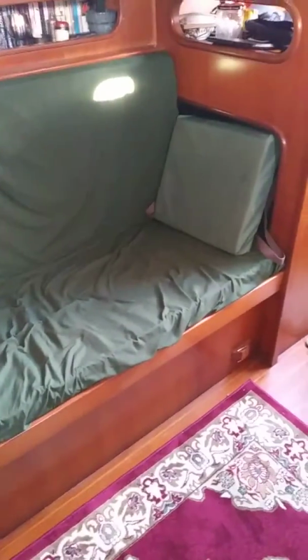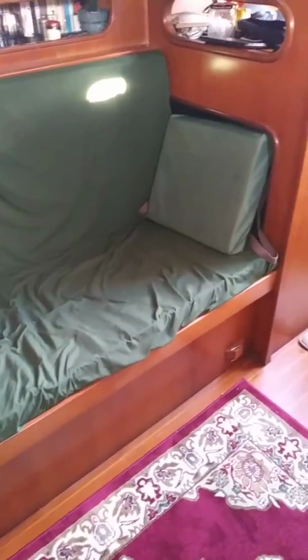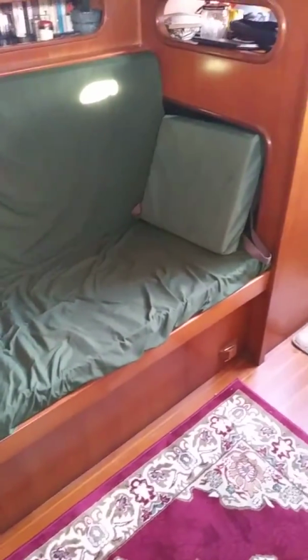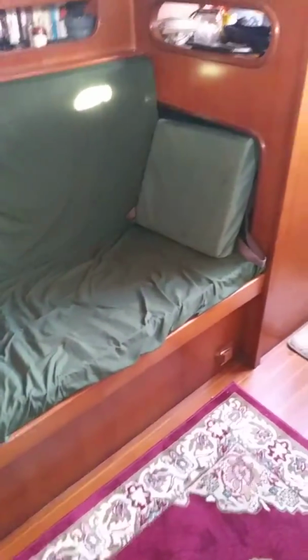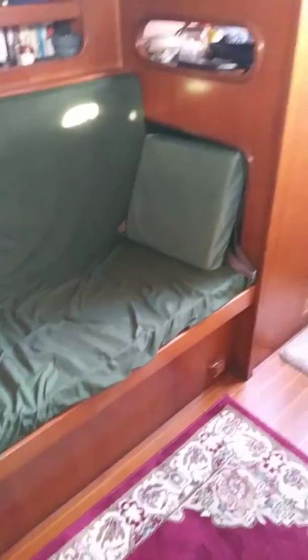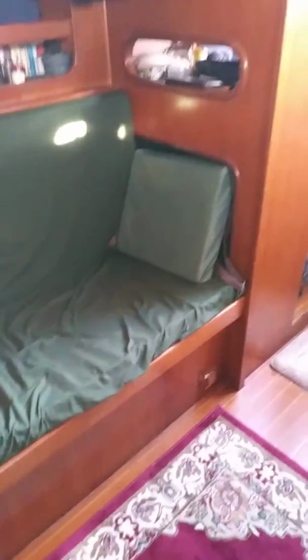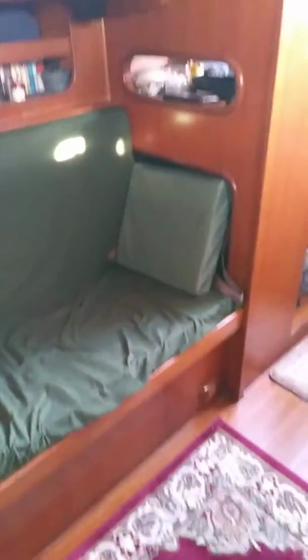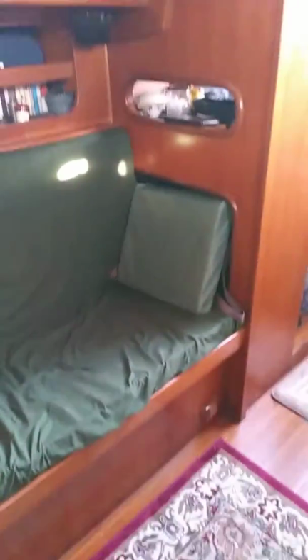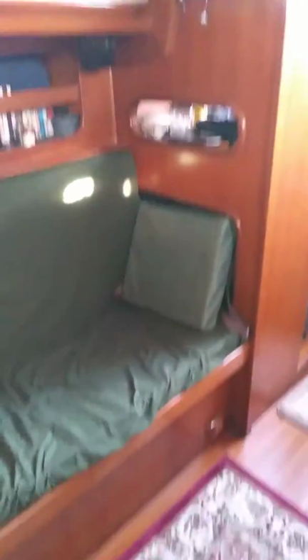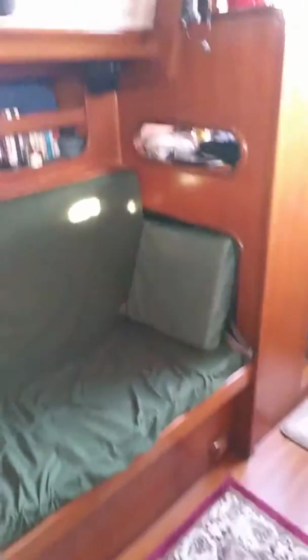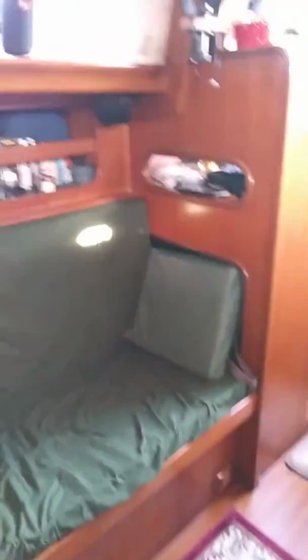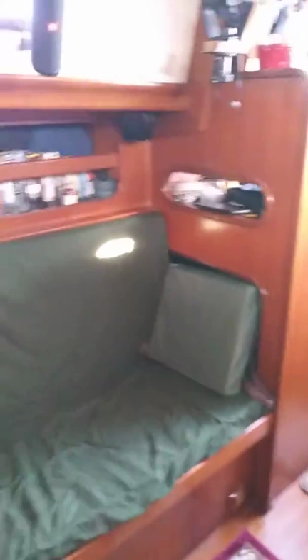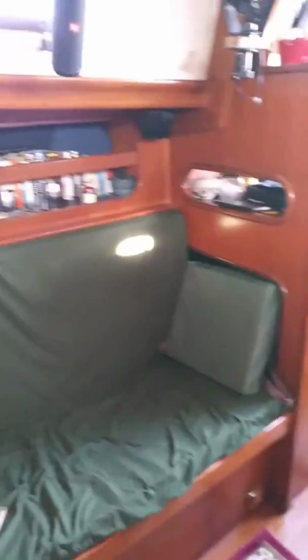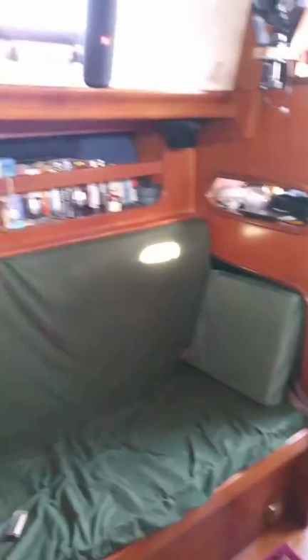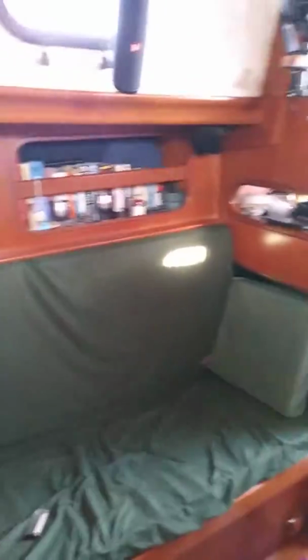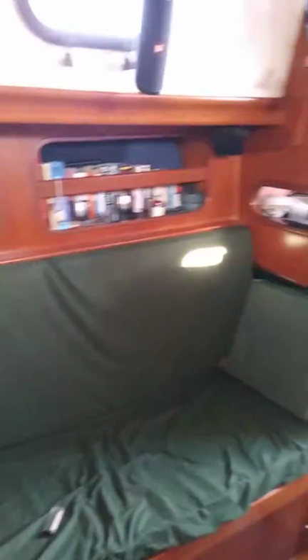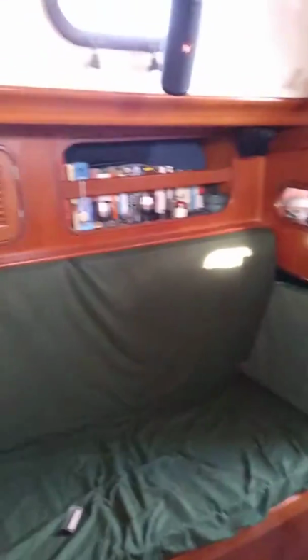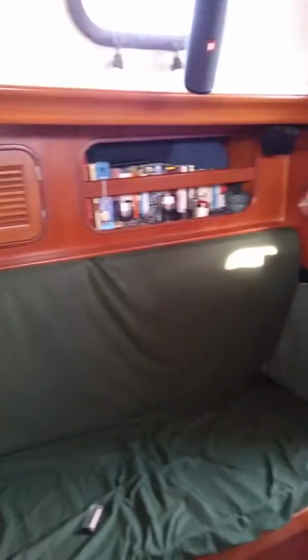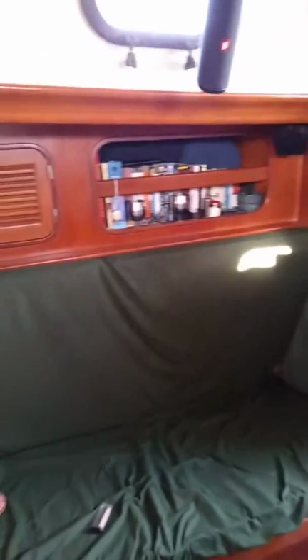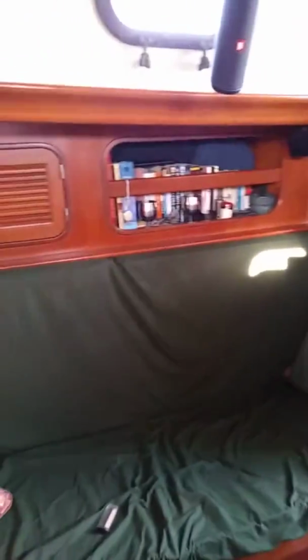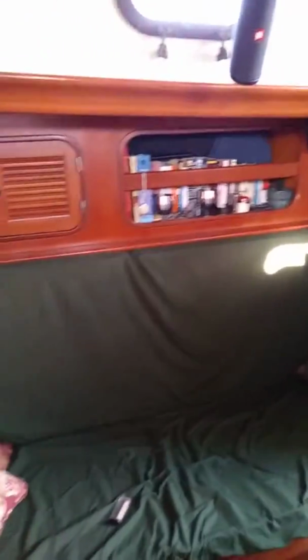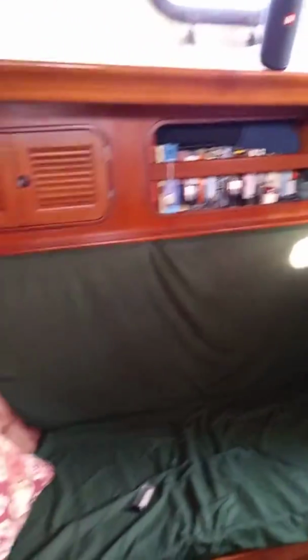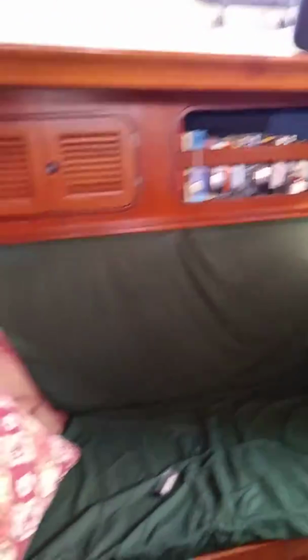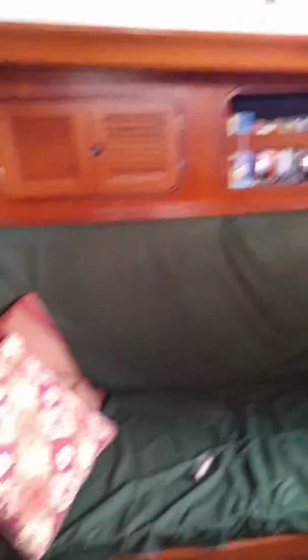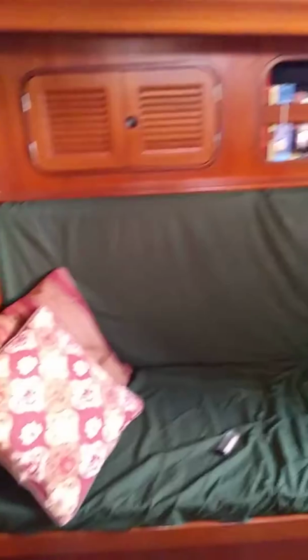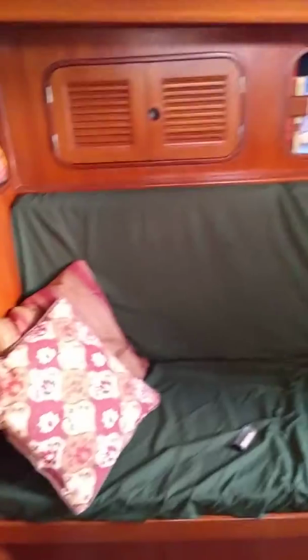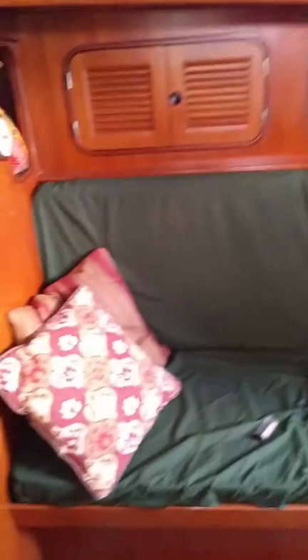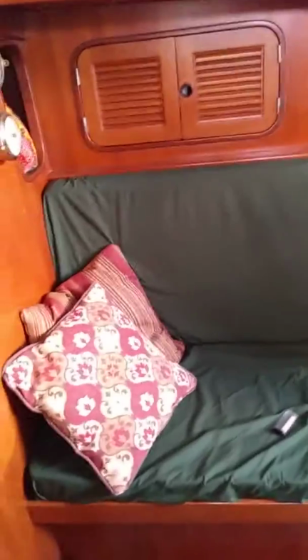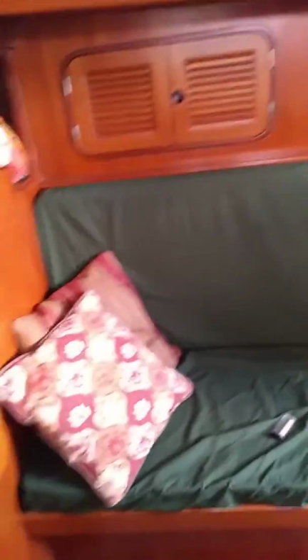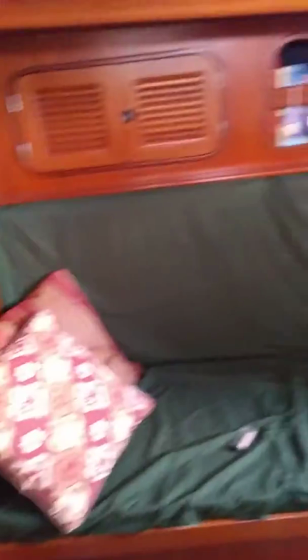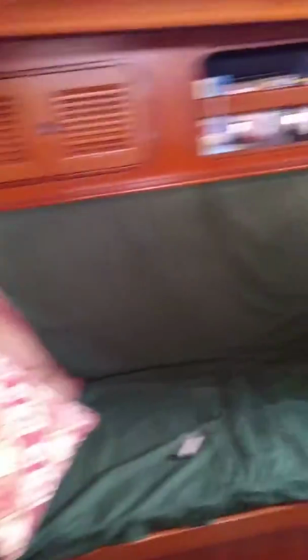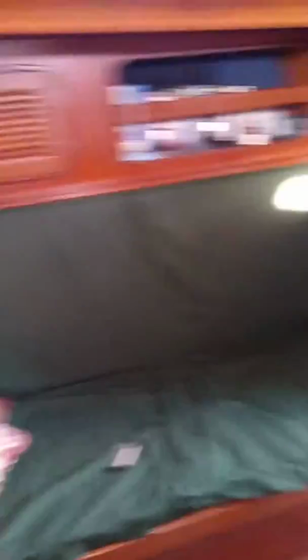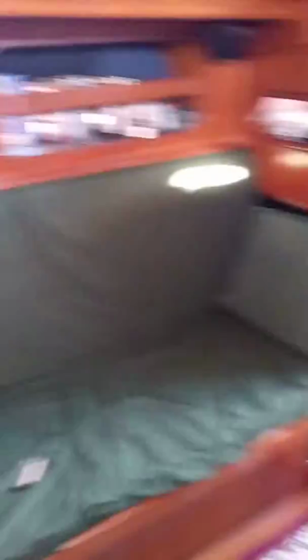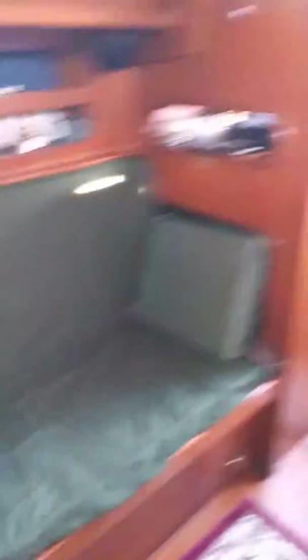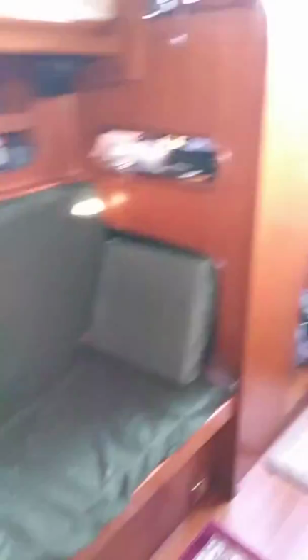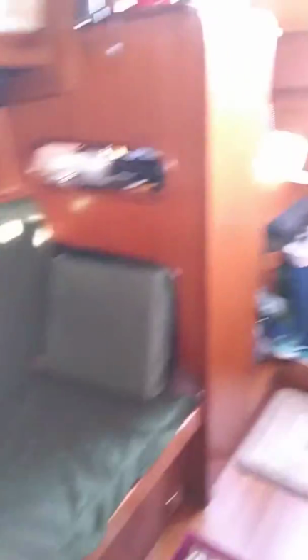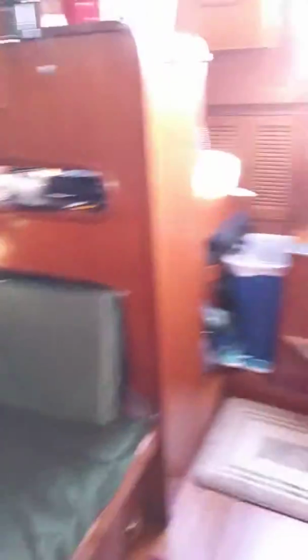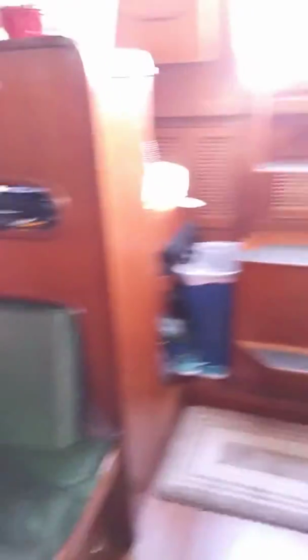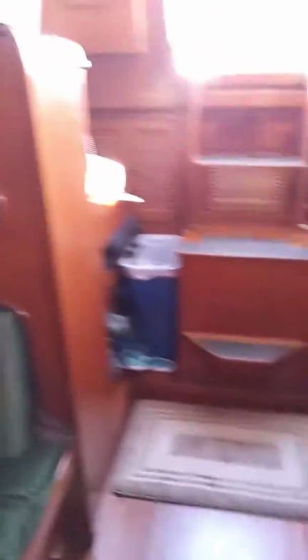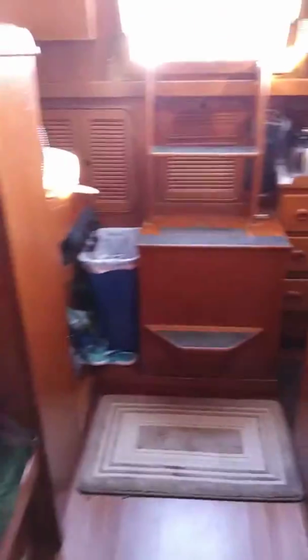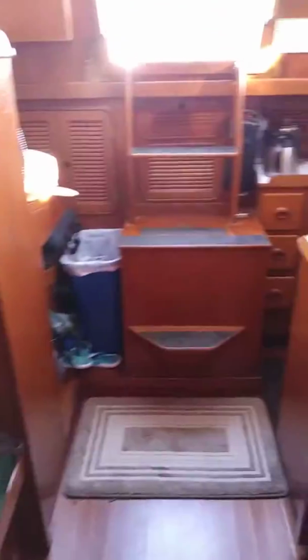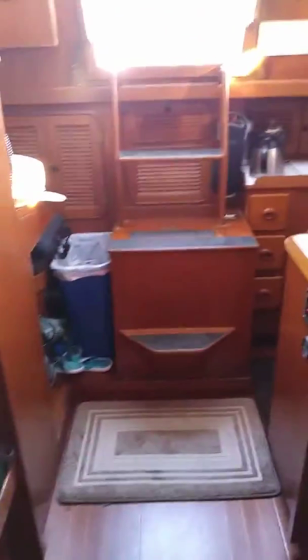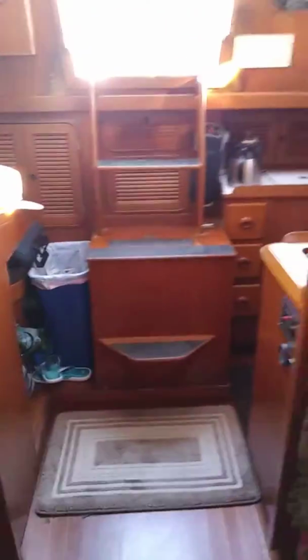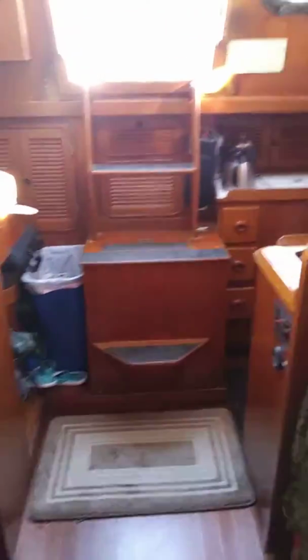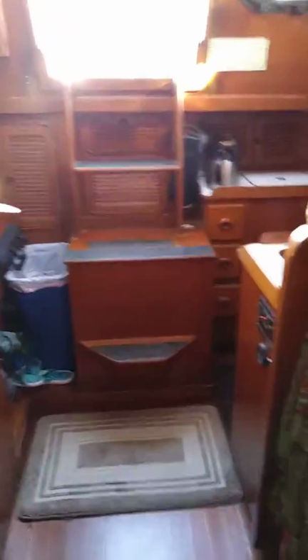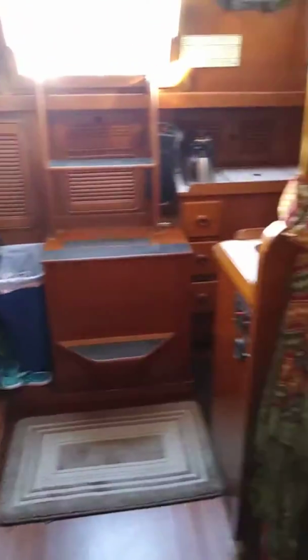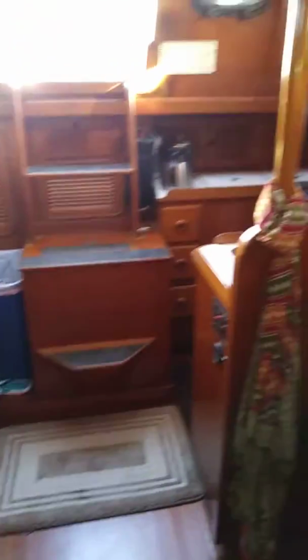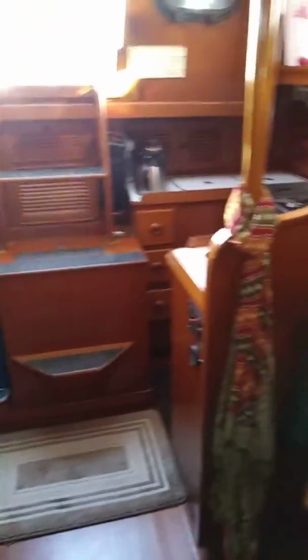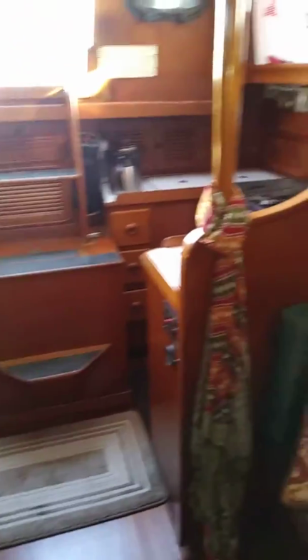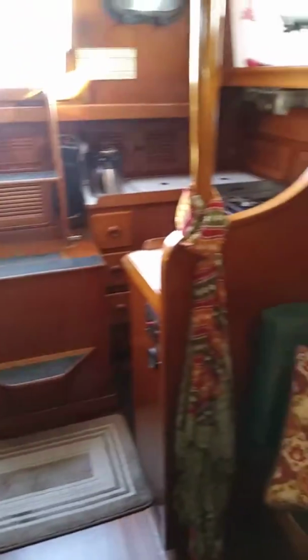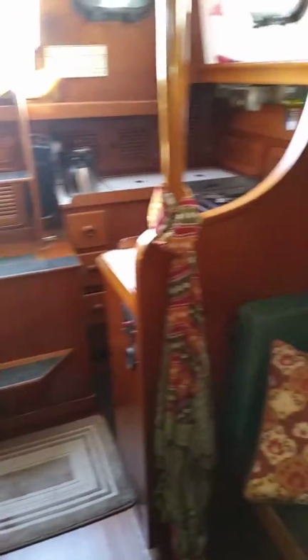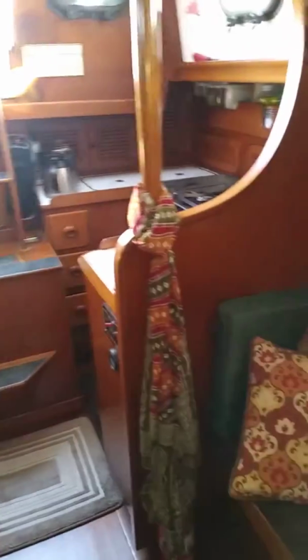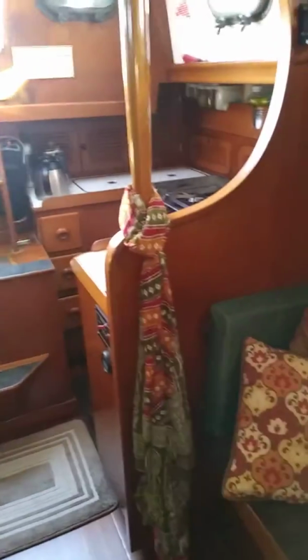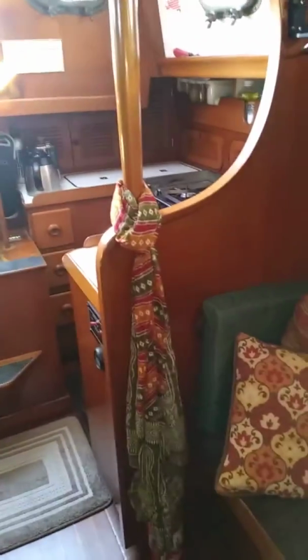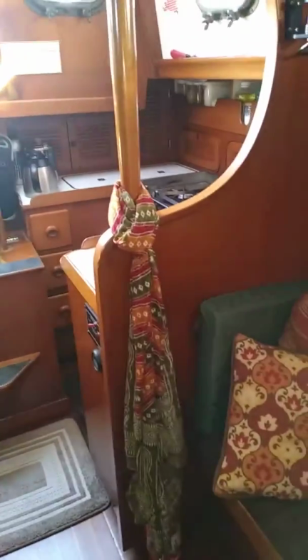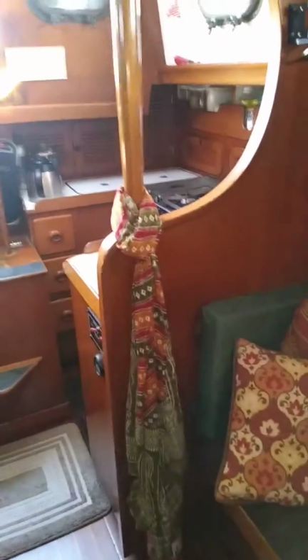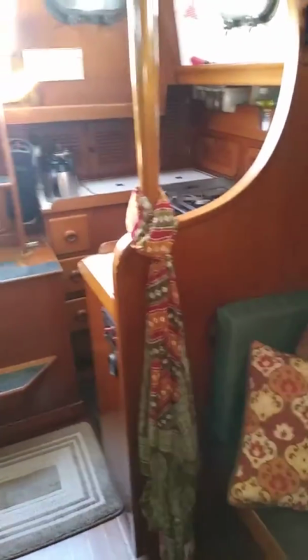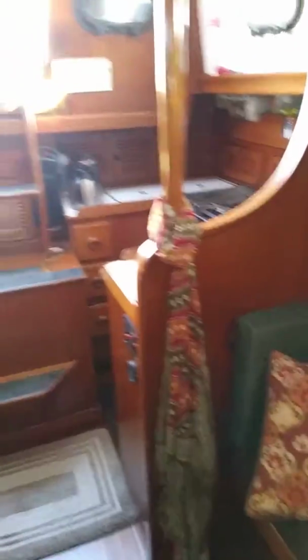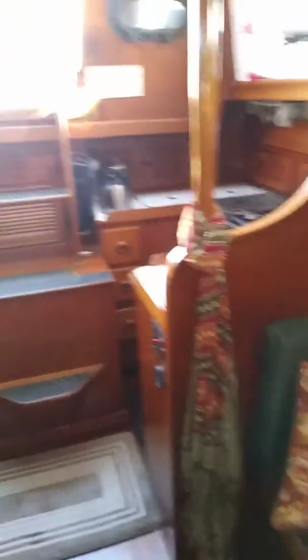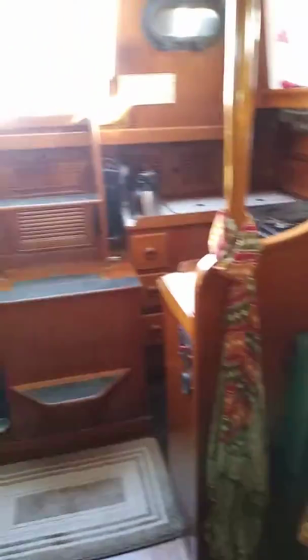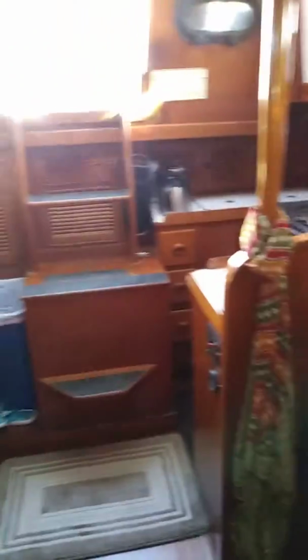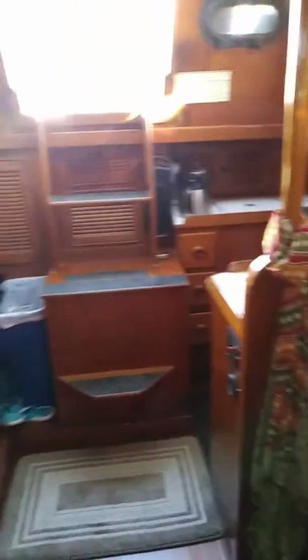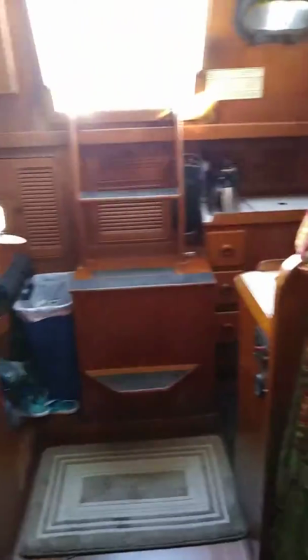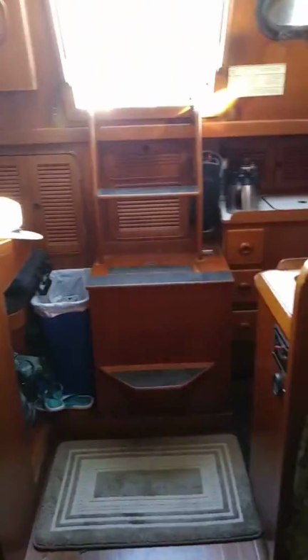And then looking back out towards the cockpit.